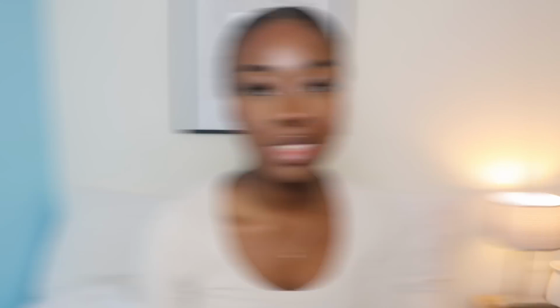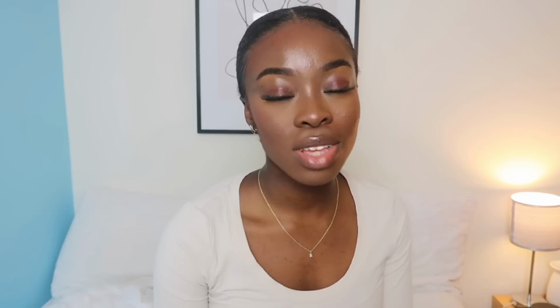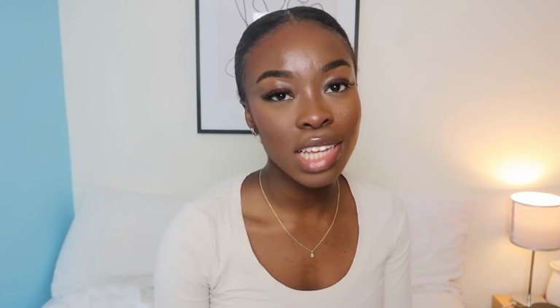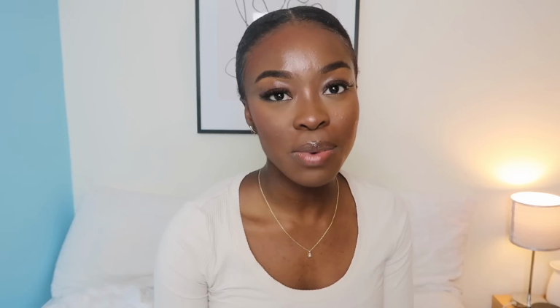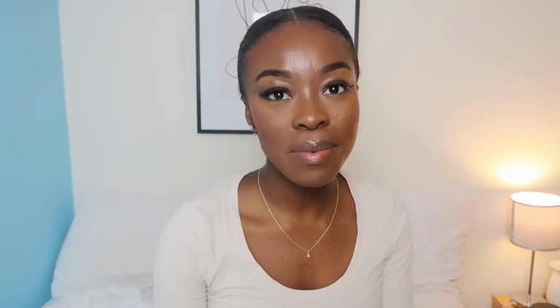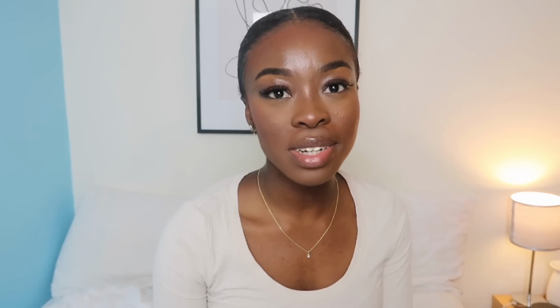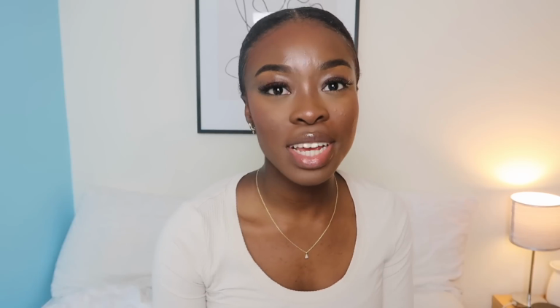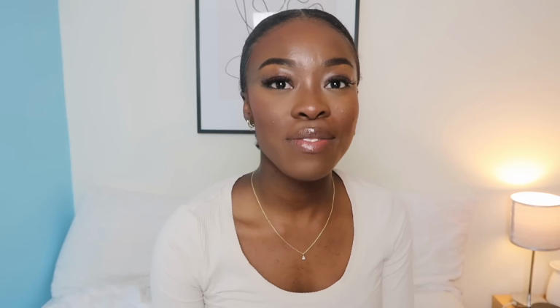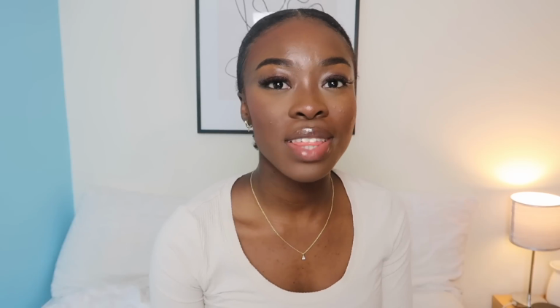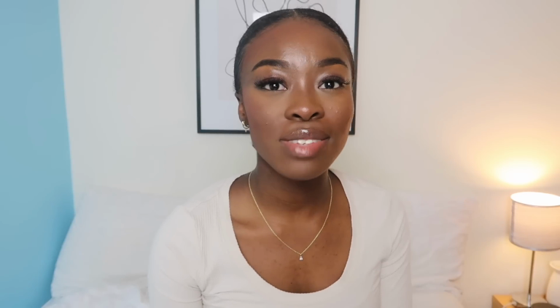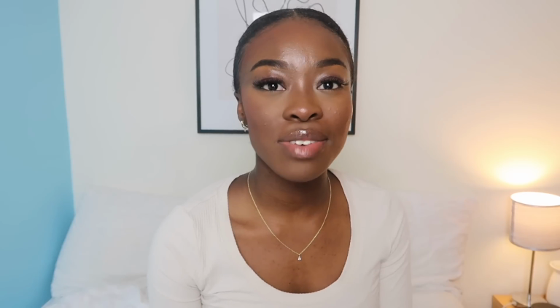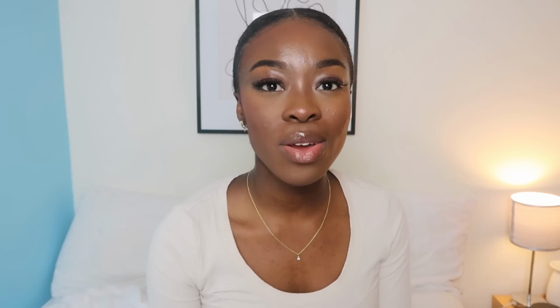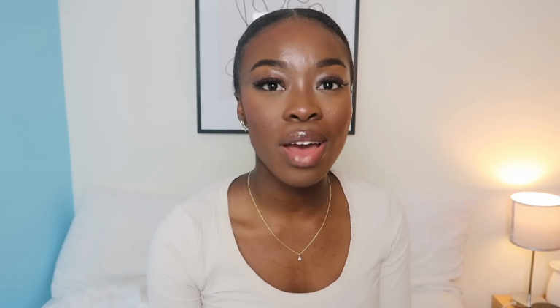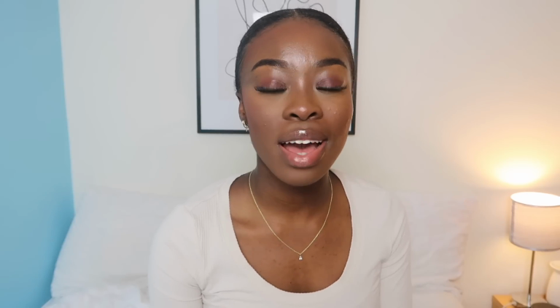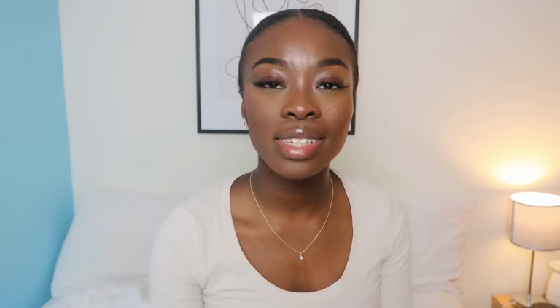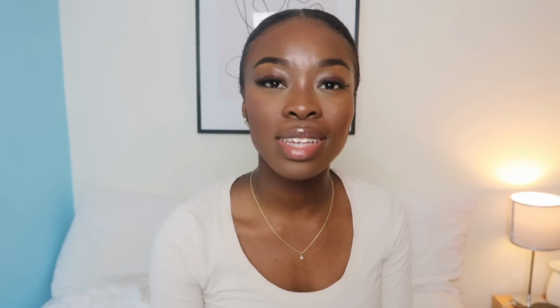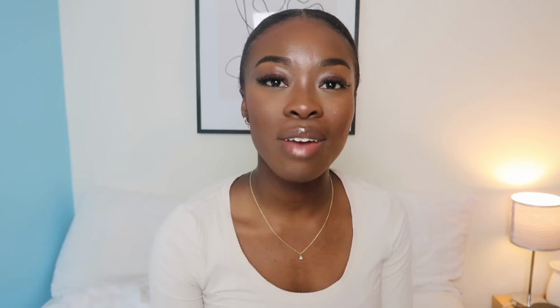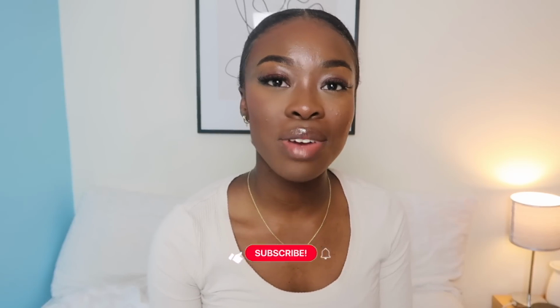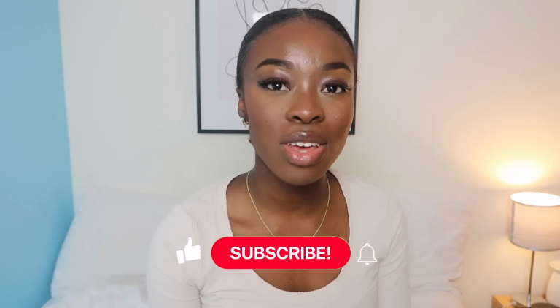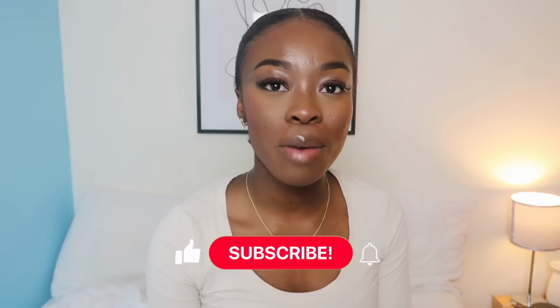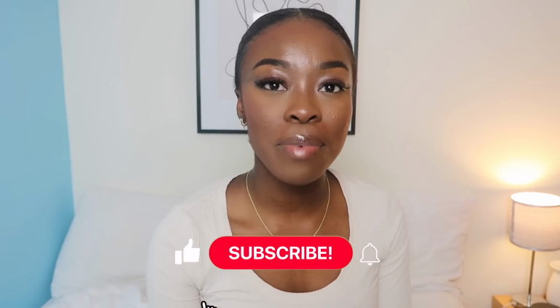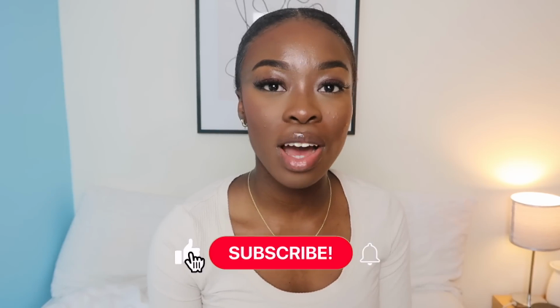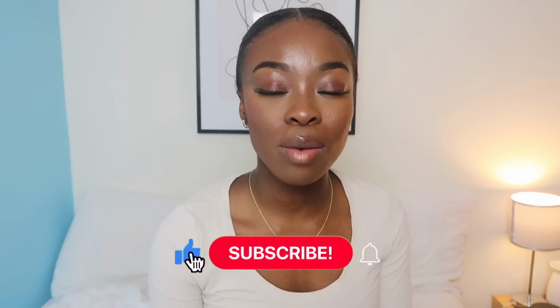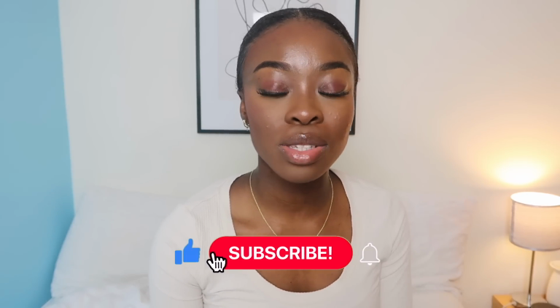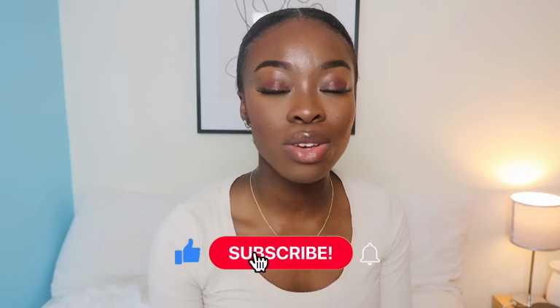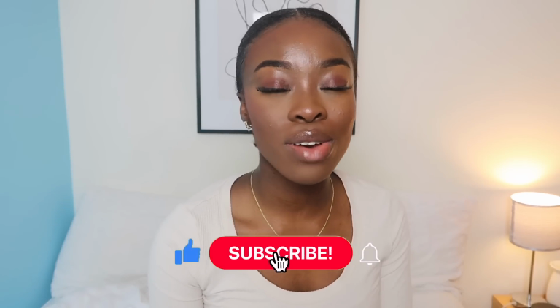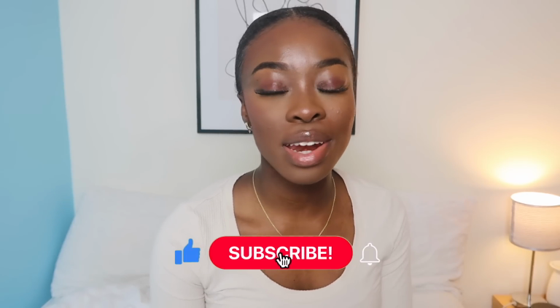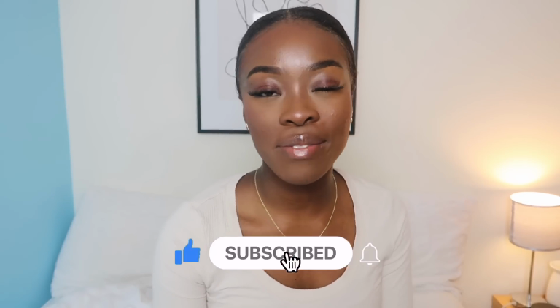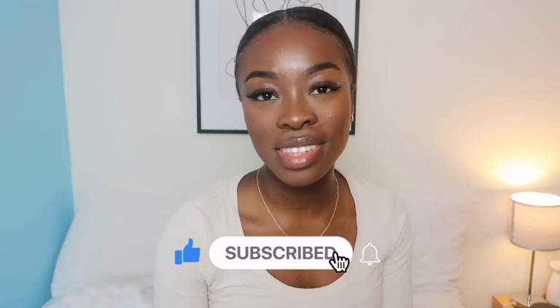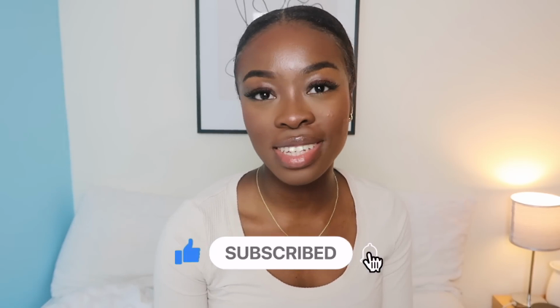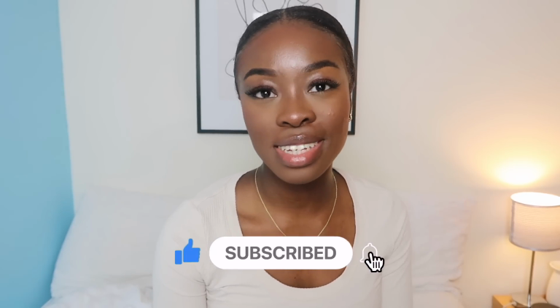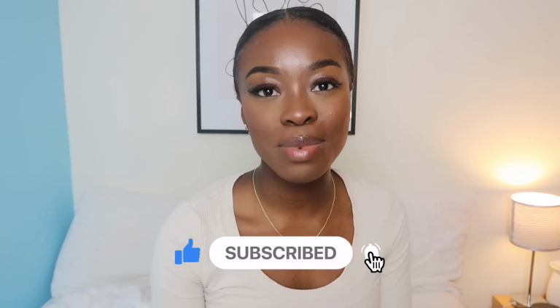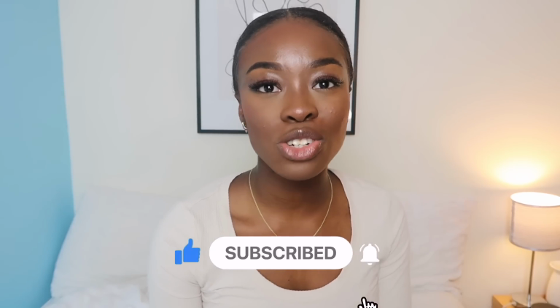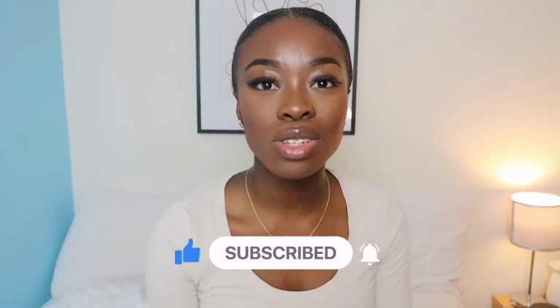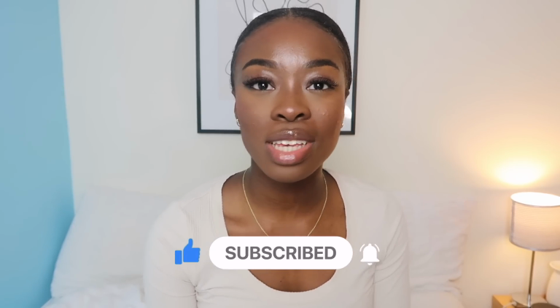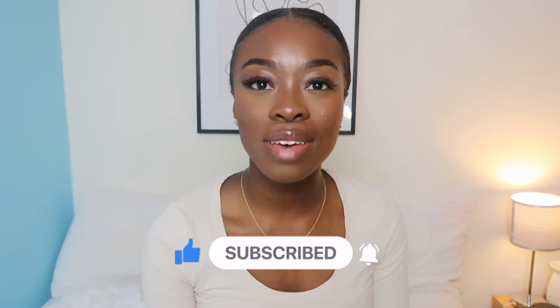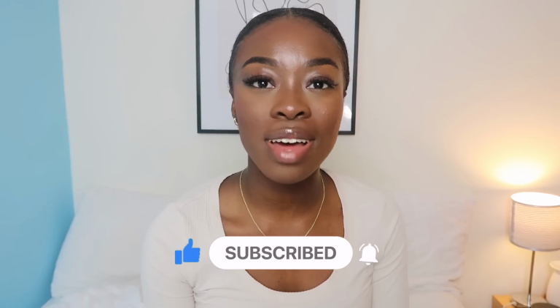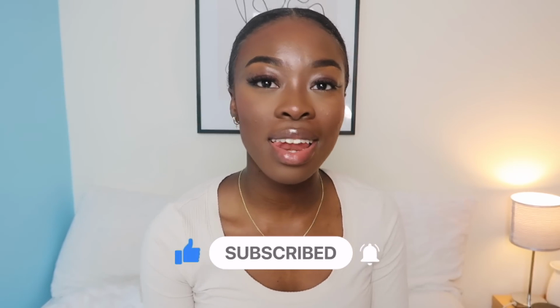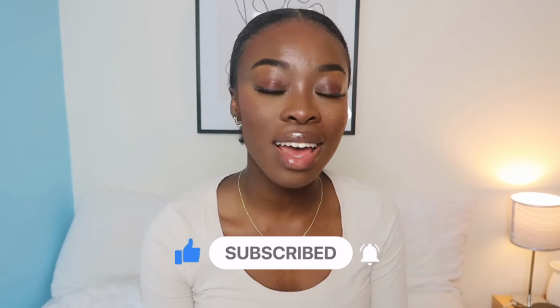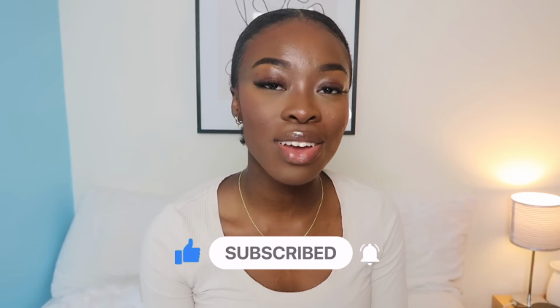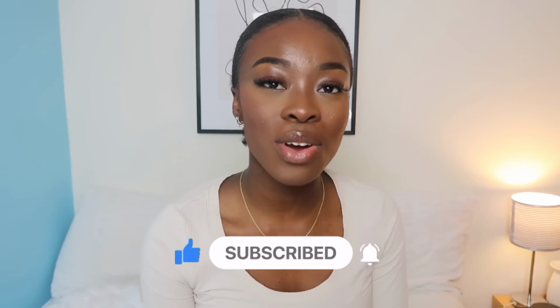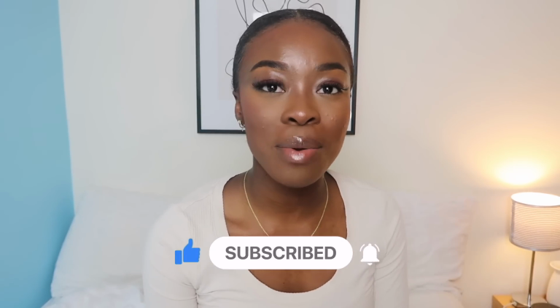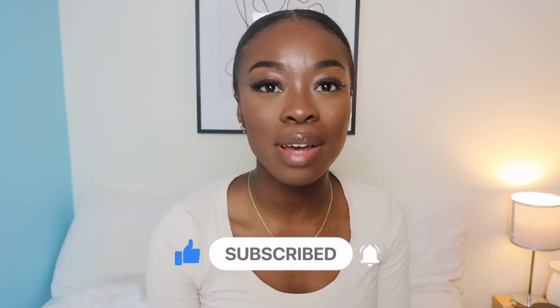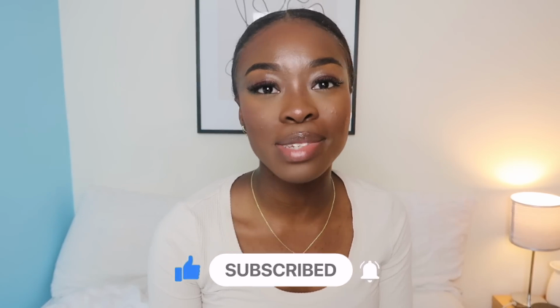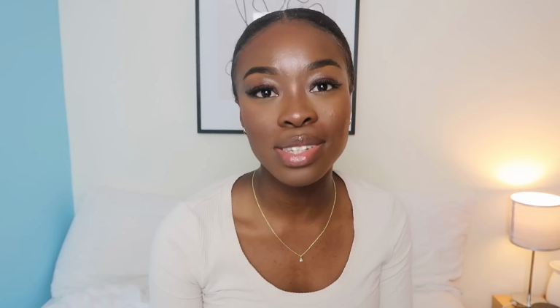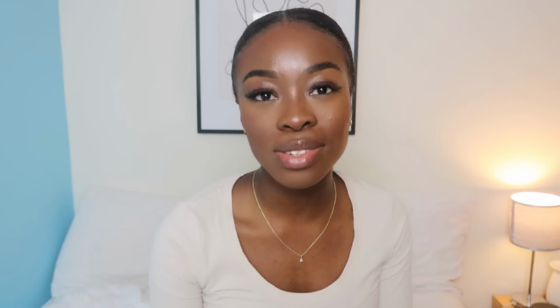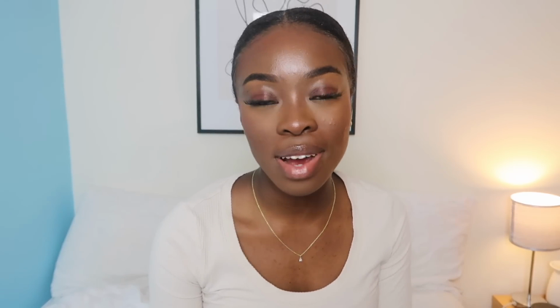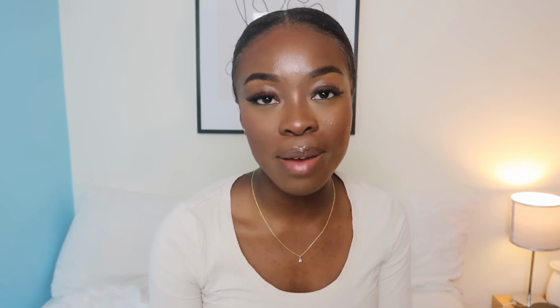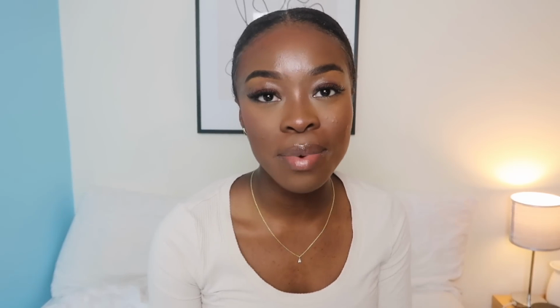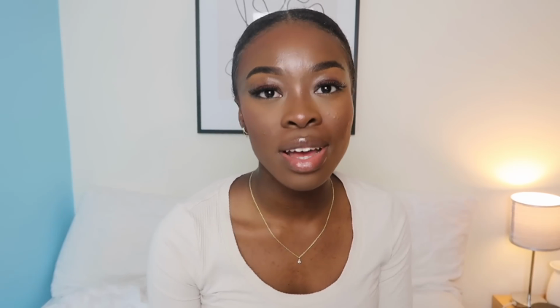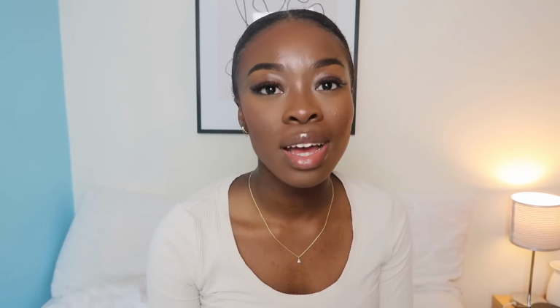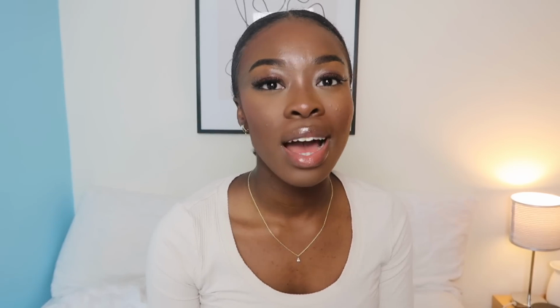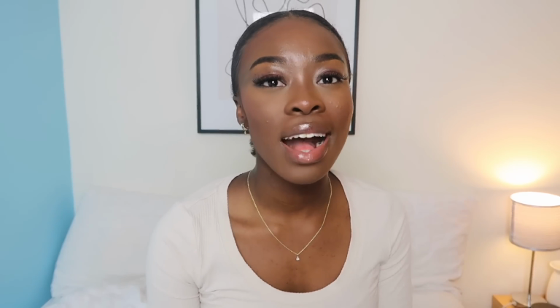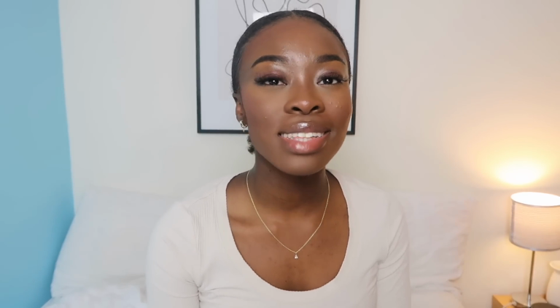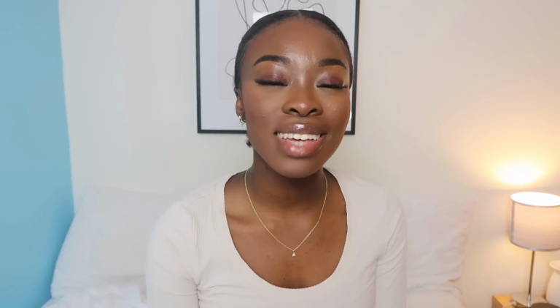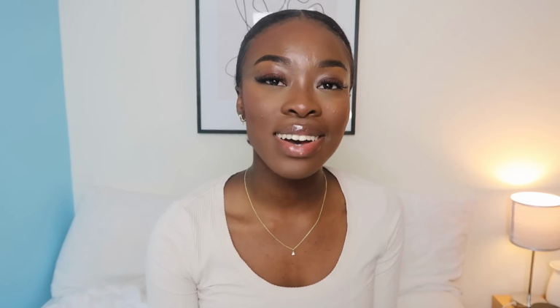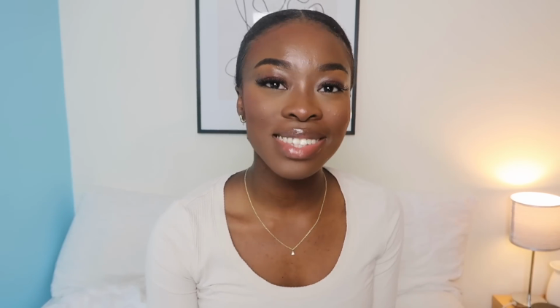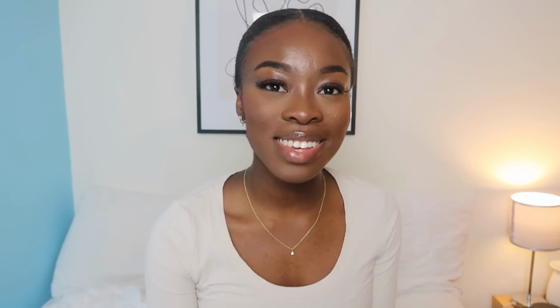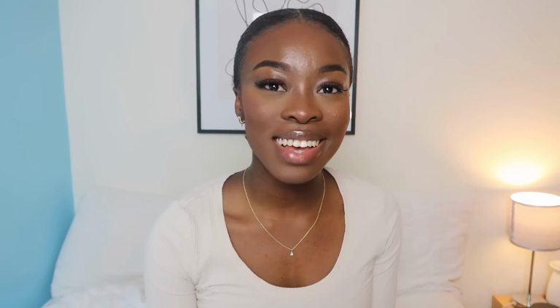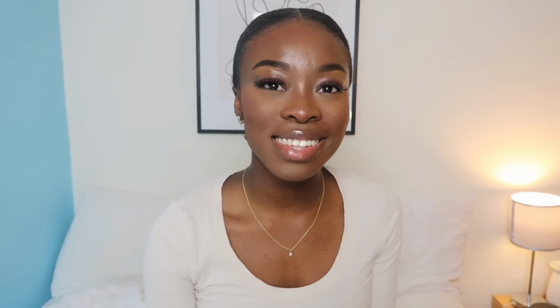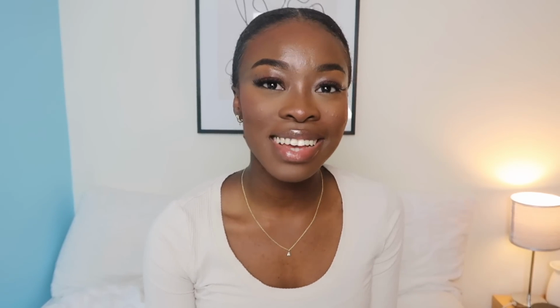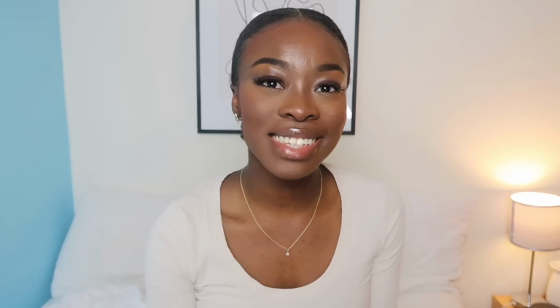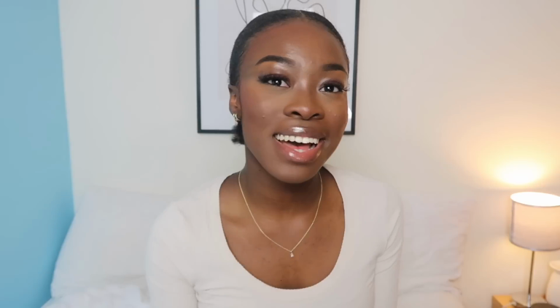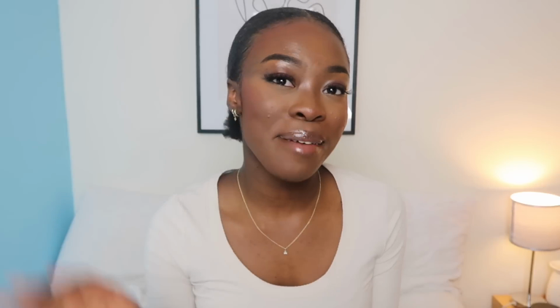So that's pretty much it for this video, guys. I really hope it helped you. If it did, be sure to give a like, comment and subscribe. I'll see you guys next time.